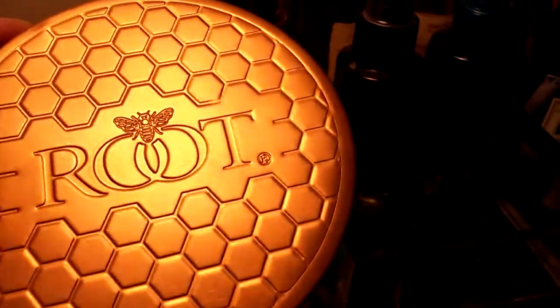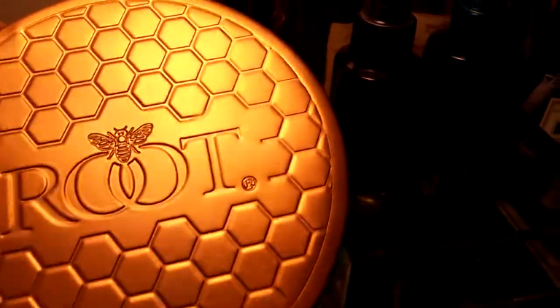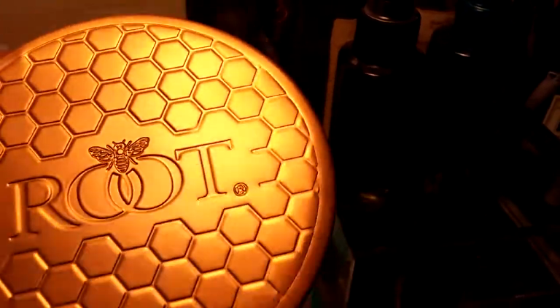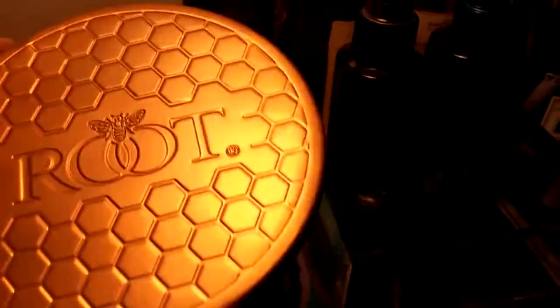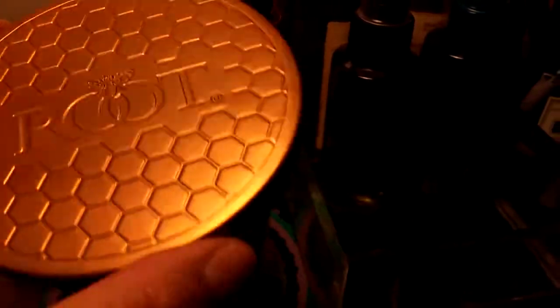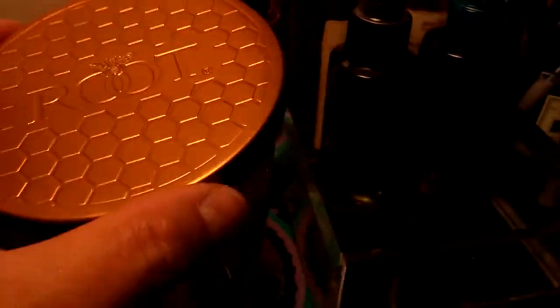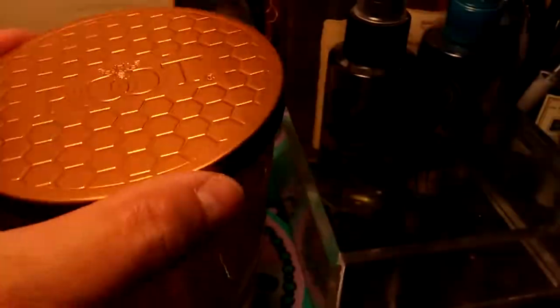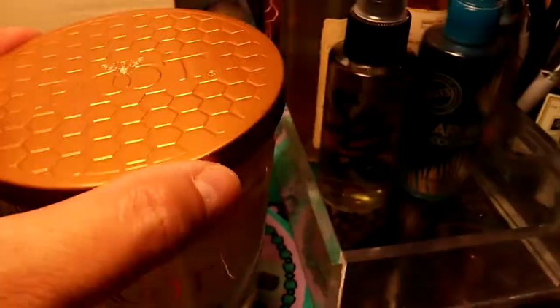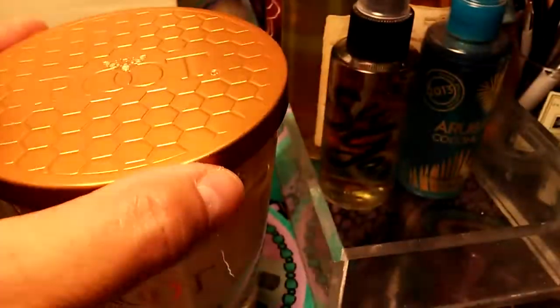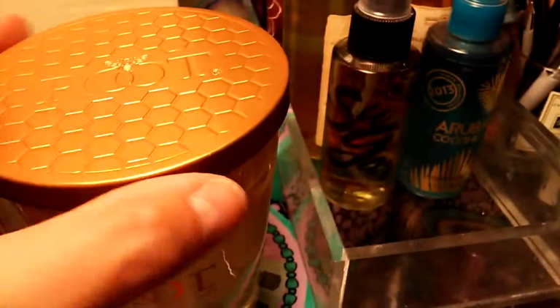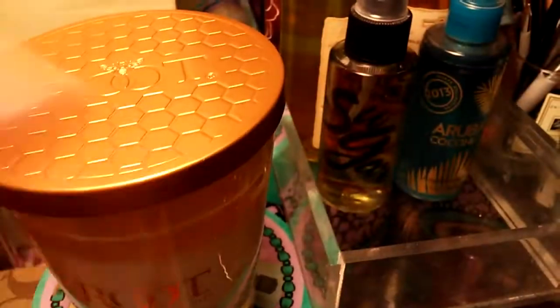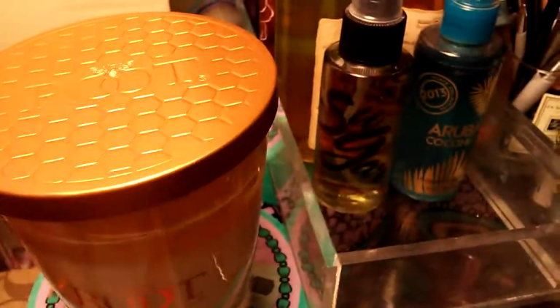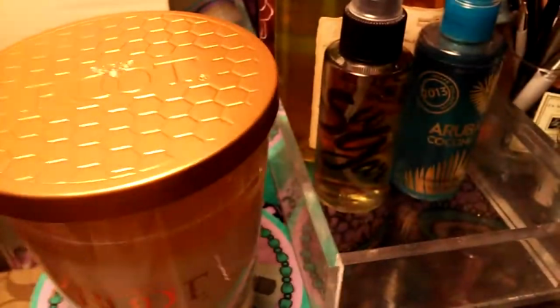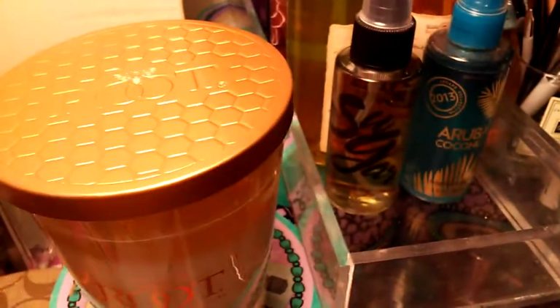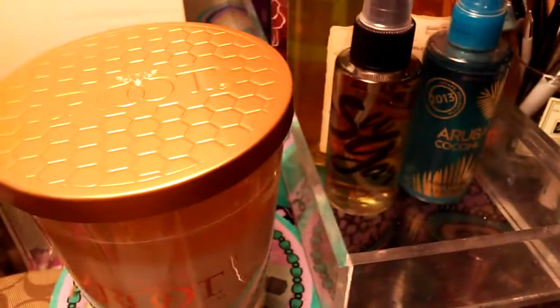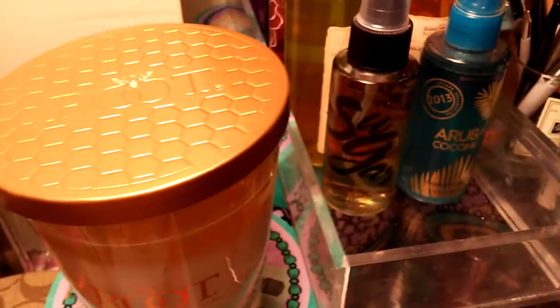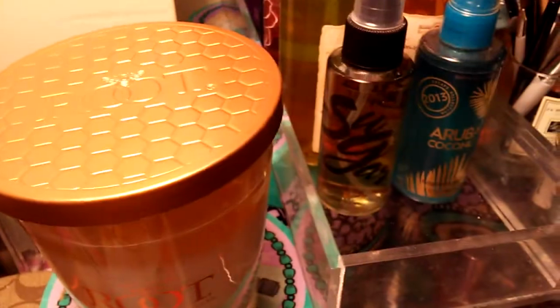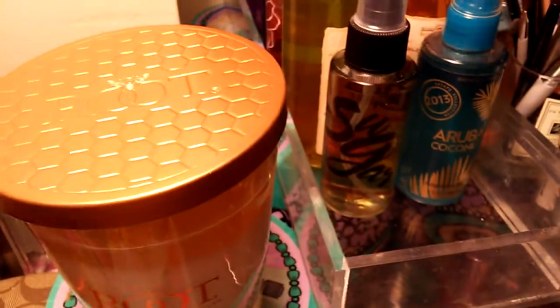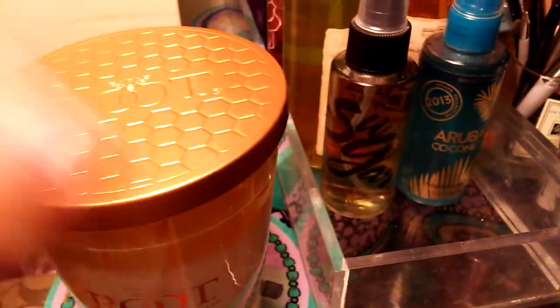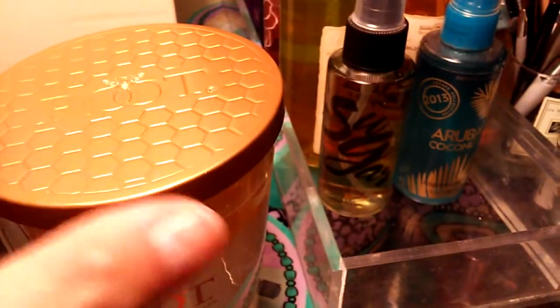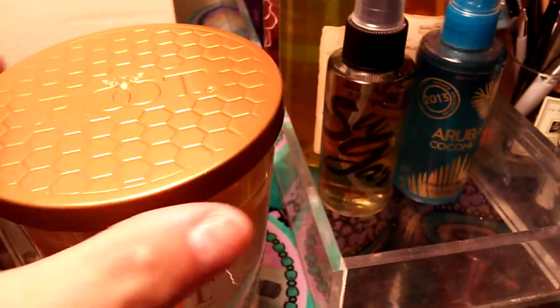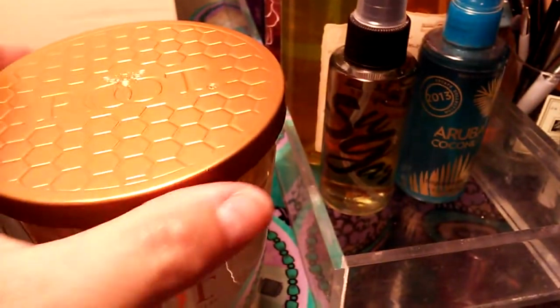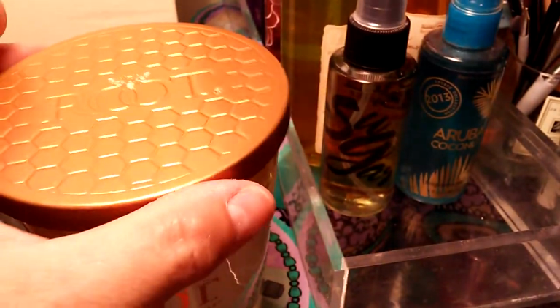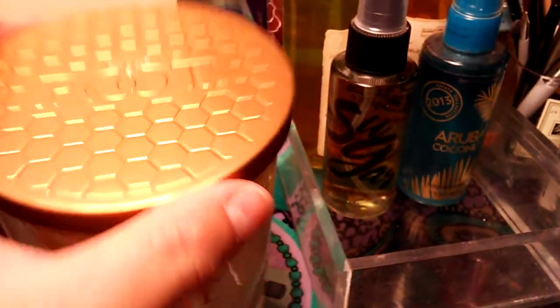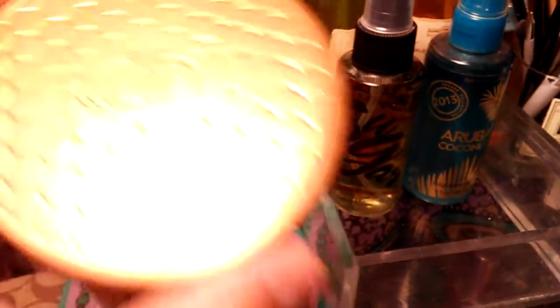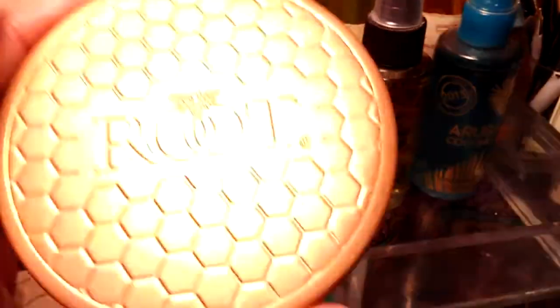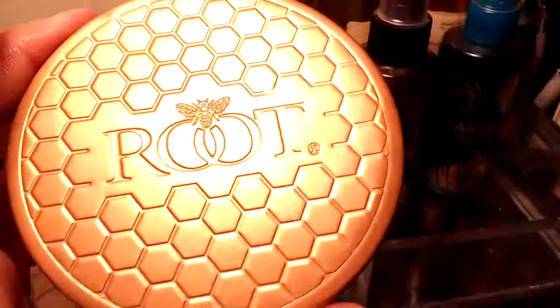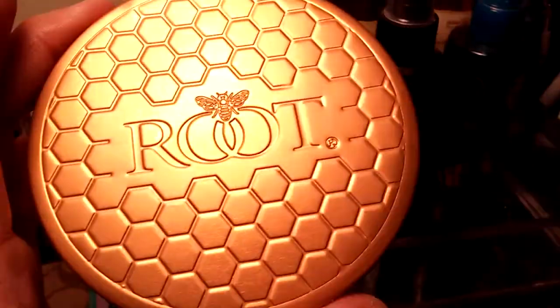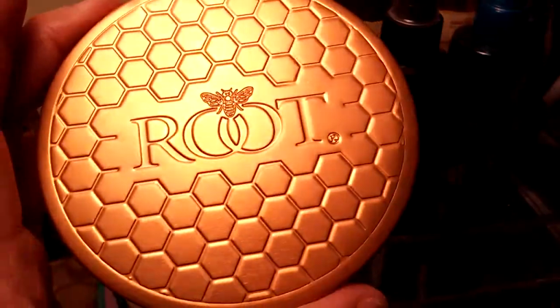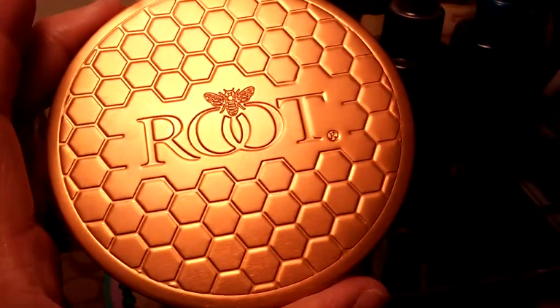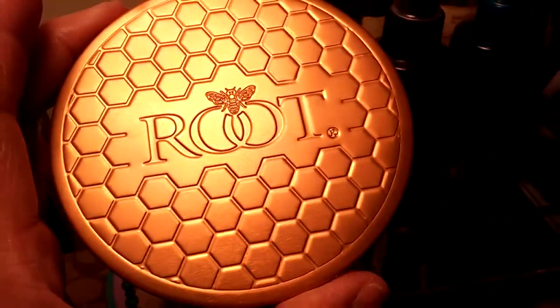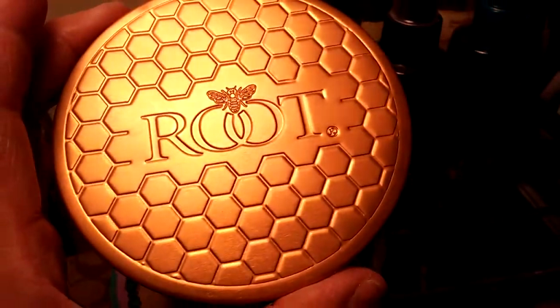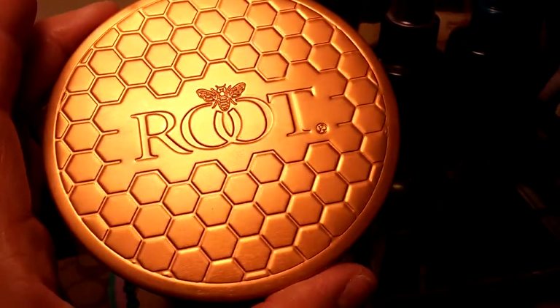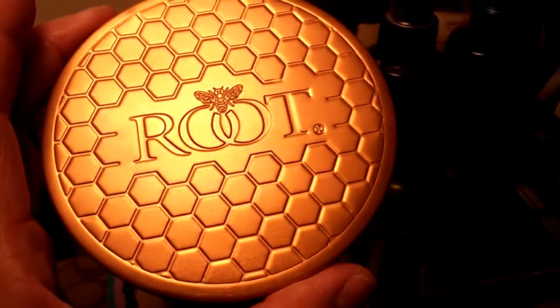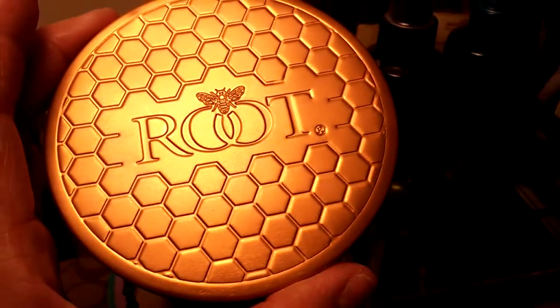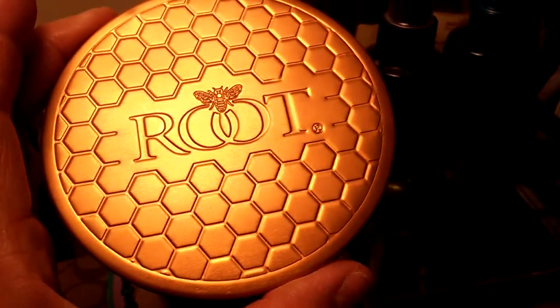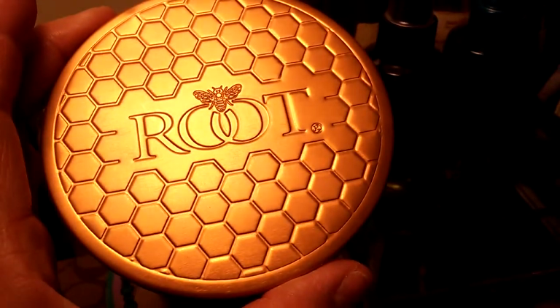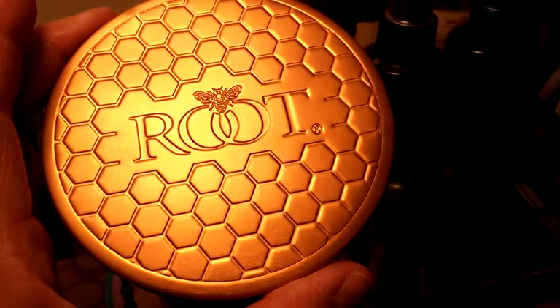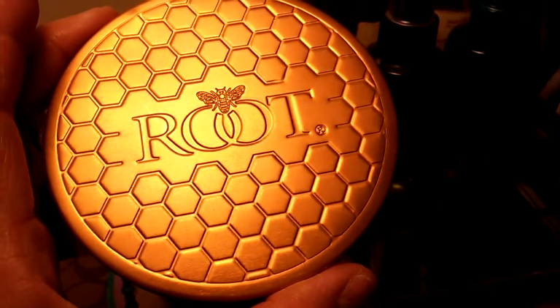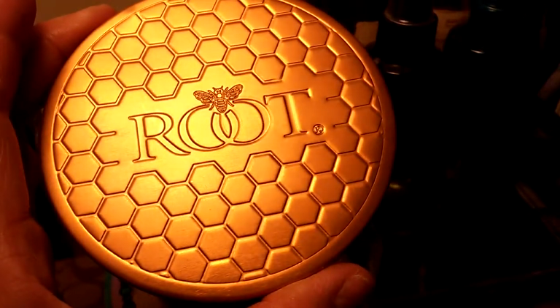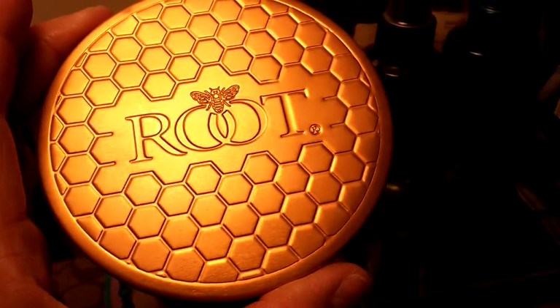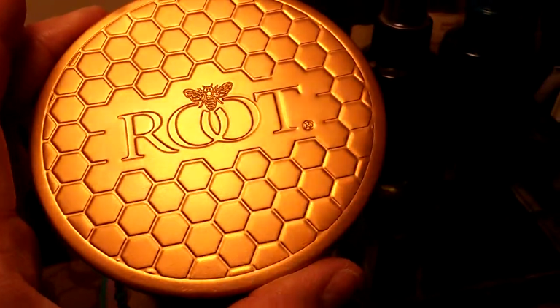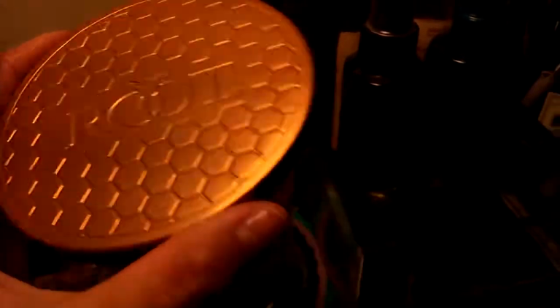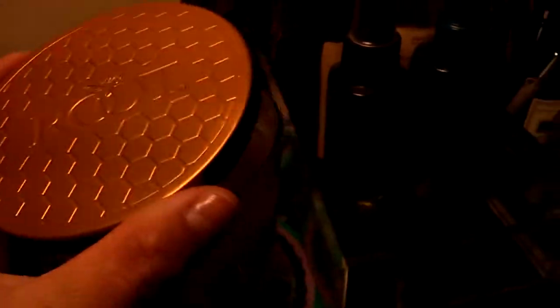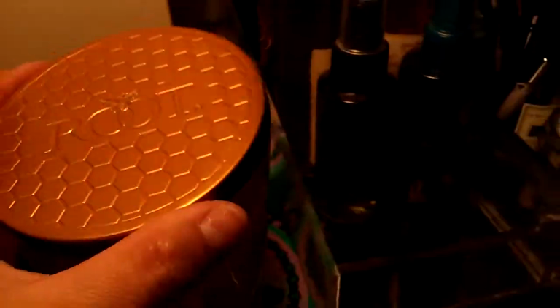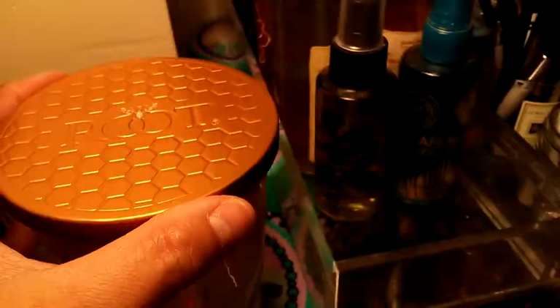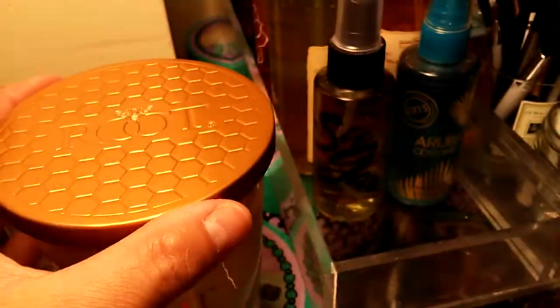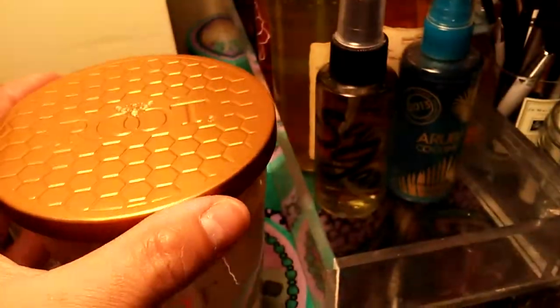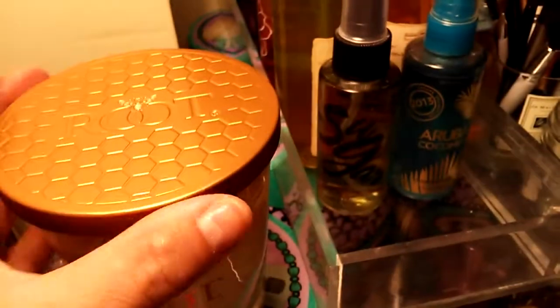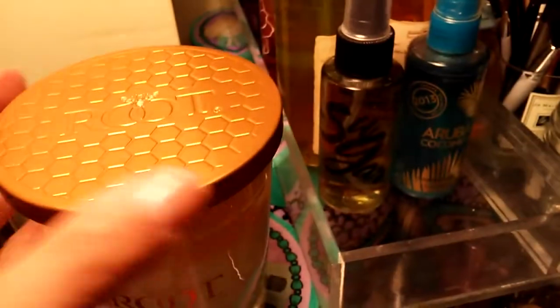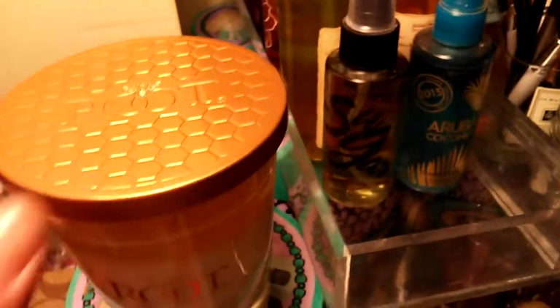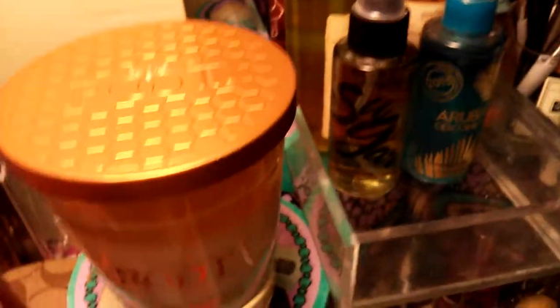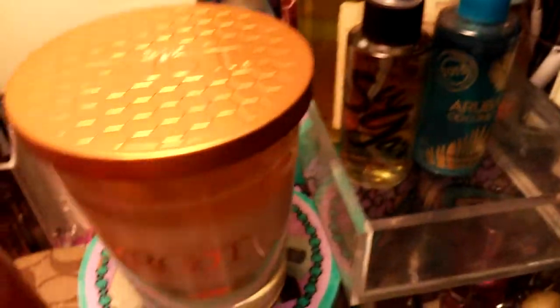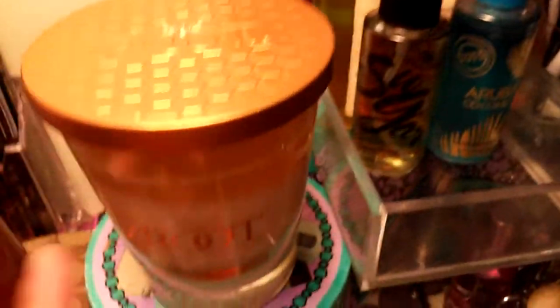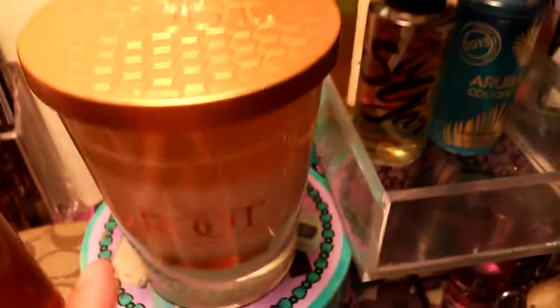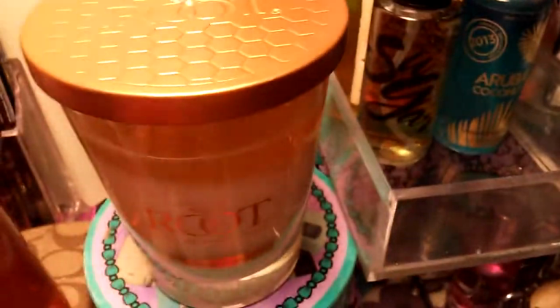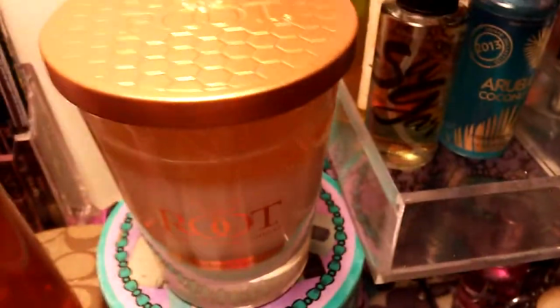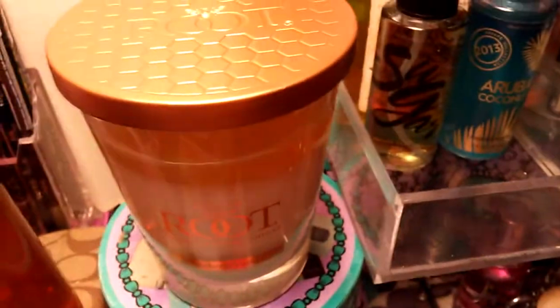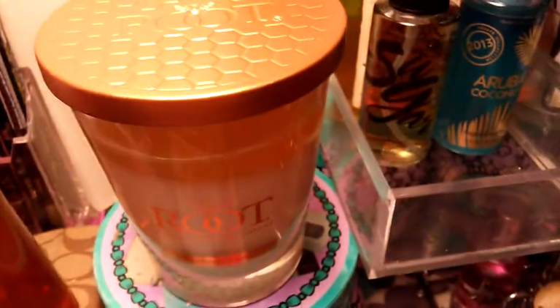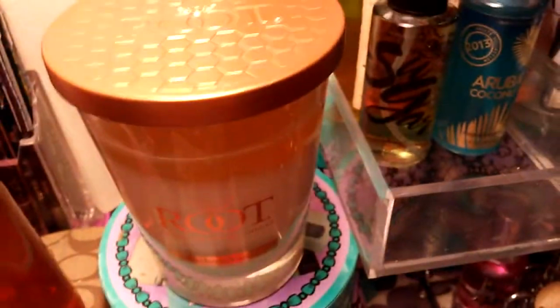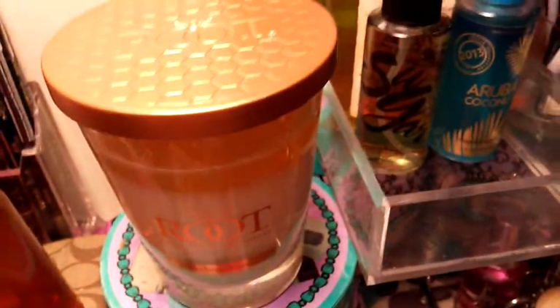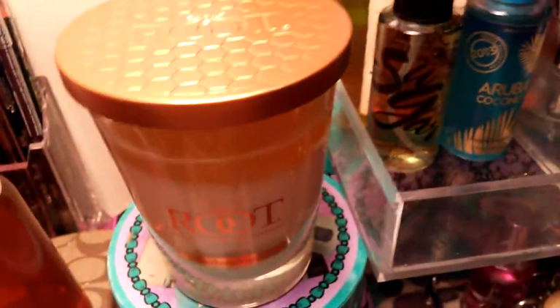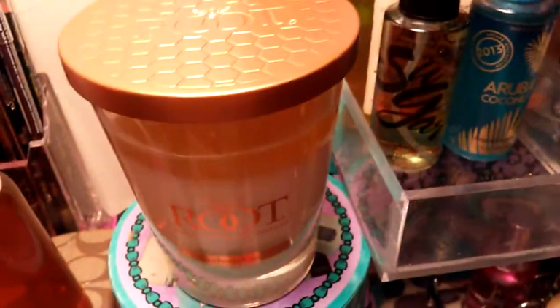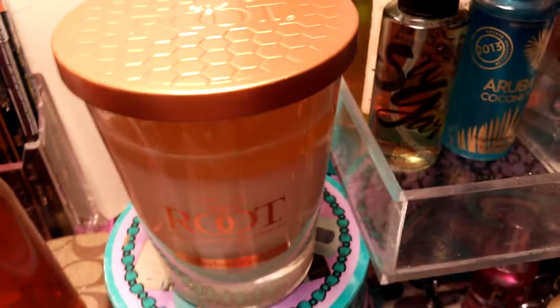It's like a rose gold color and it is so pretty, and it's in a very beautiful glass.